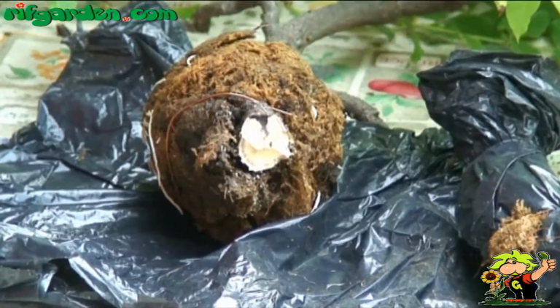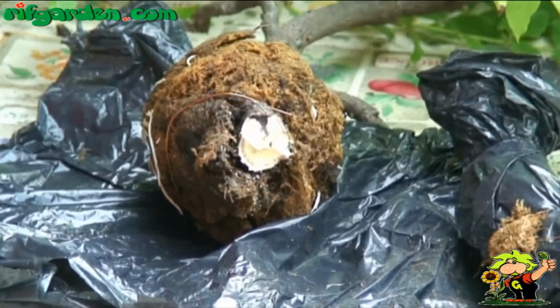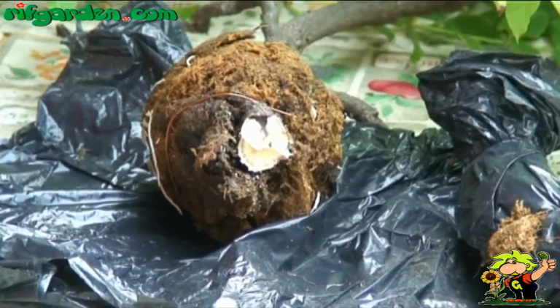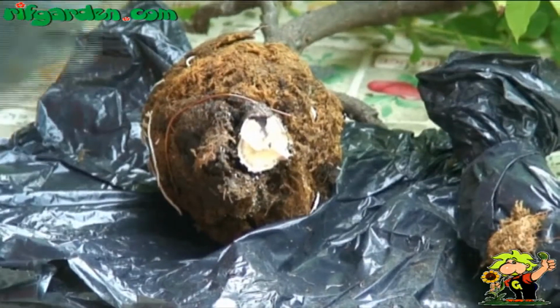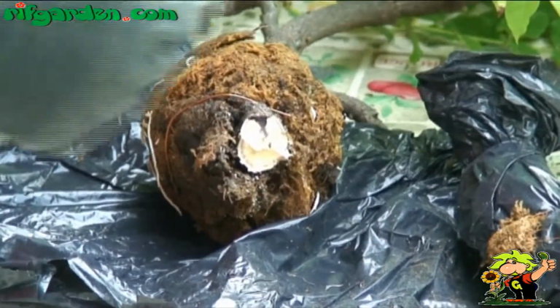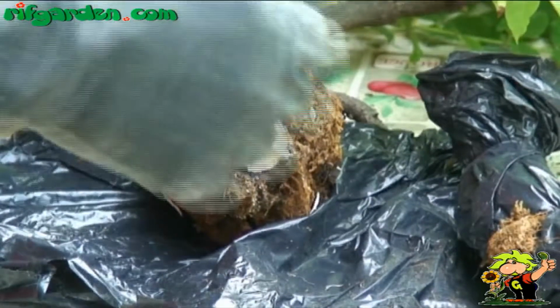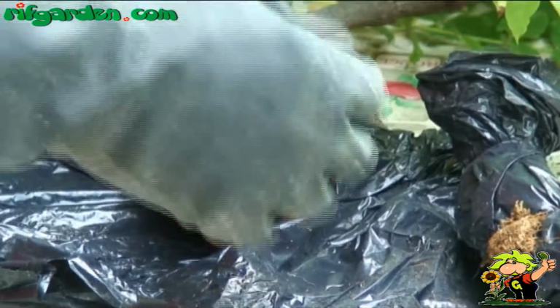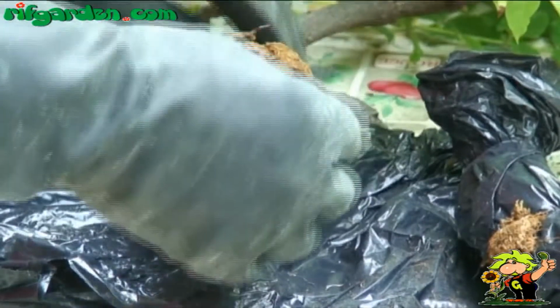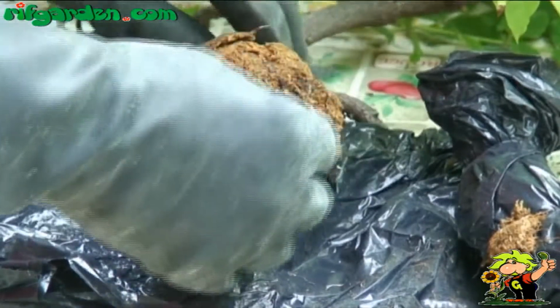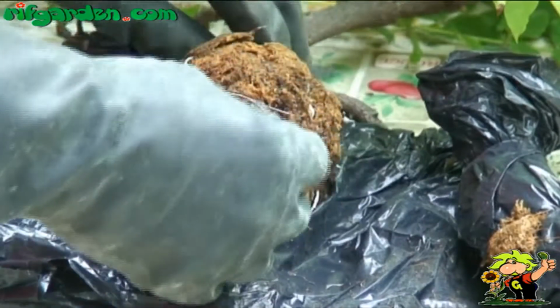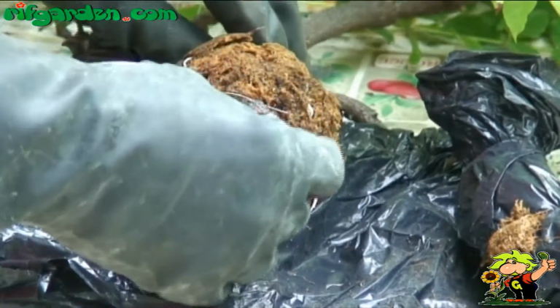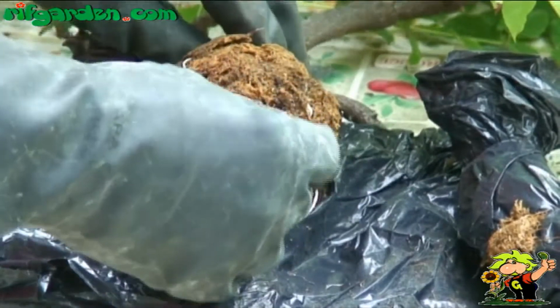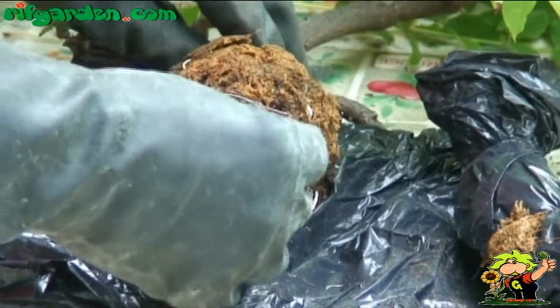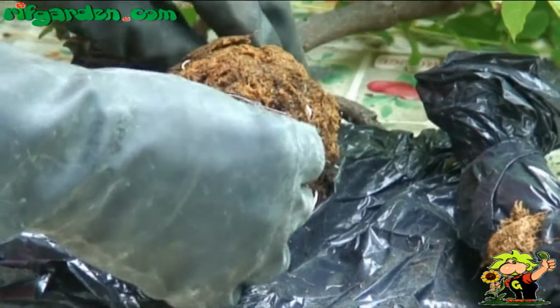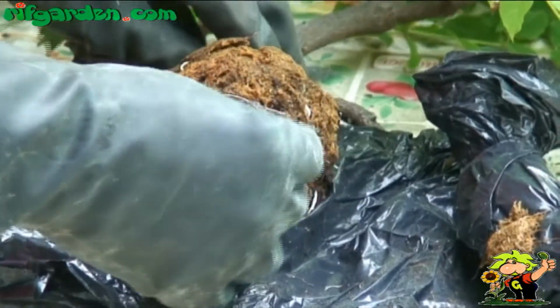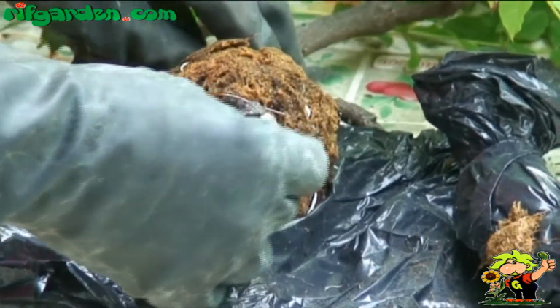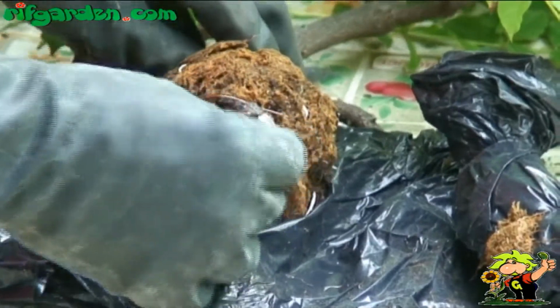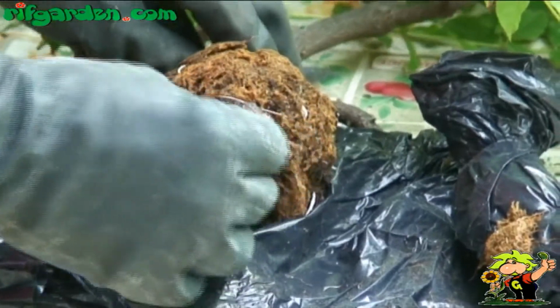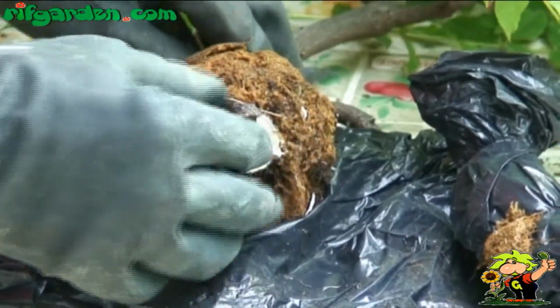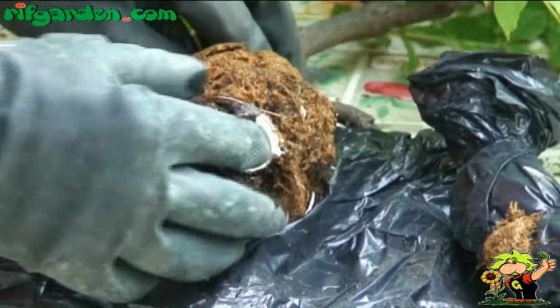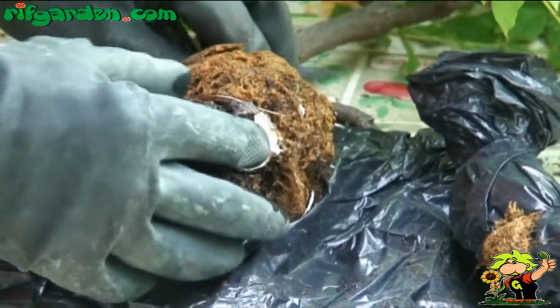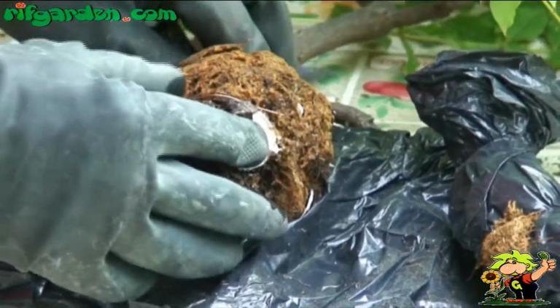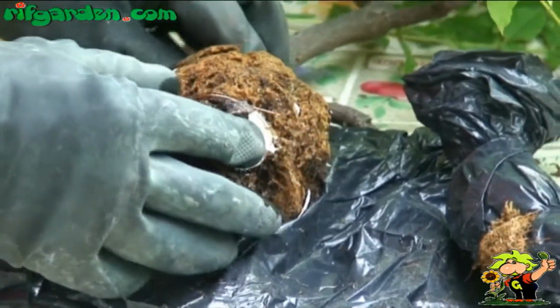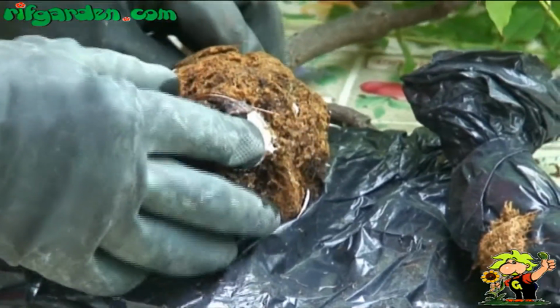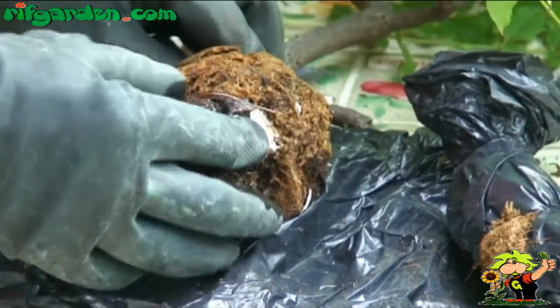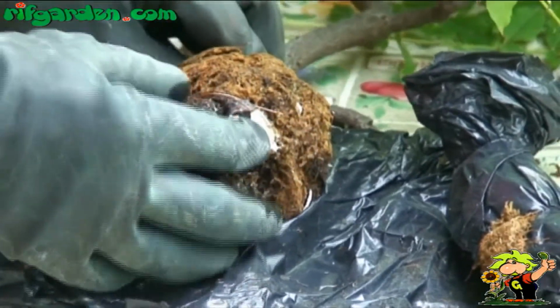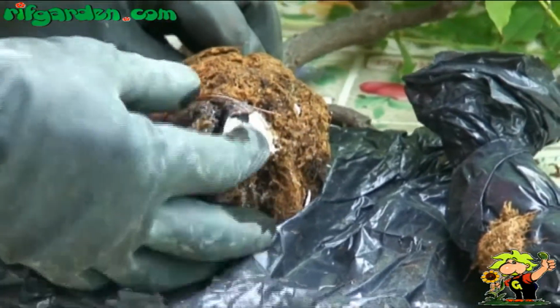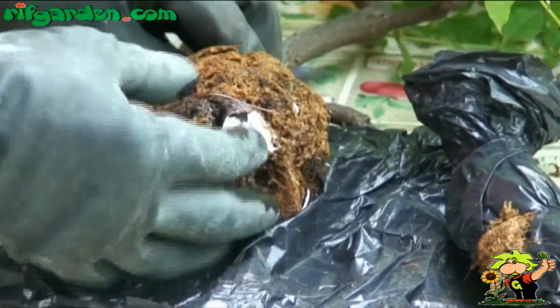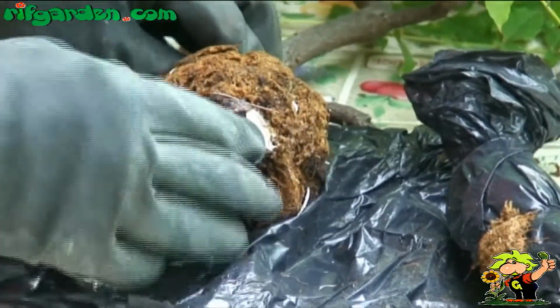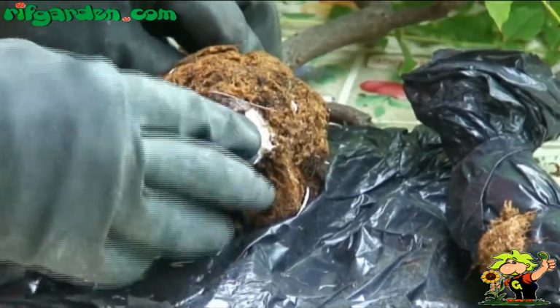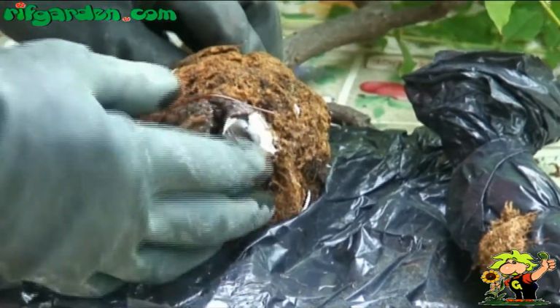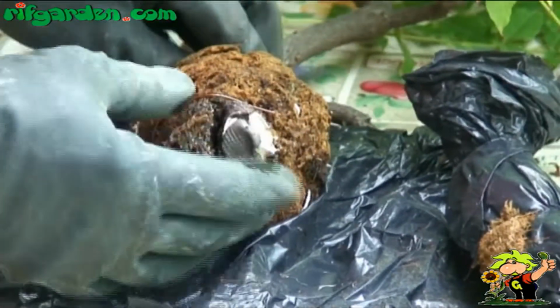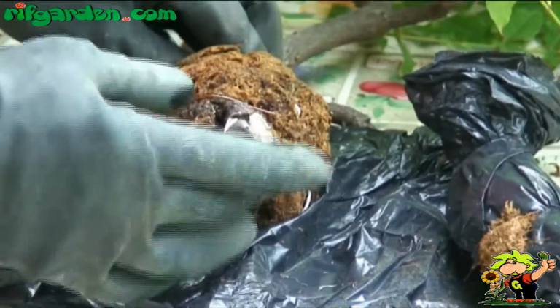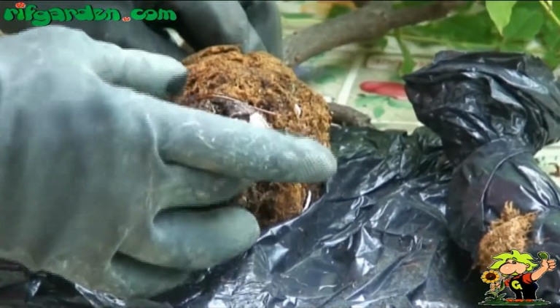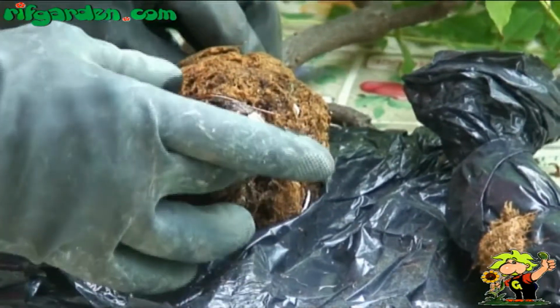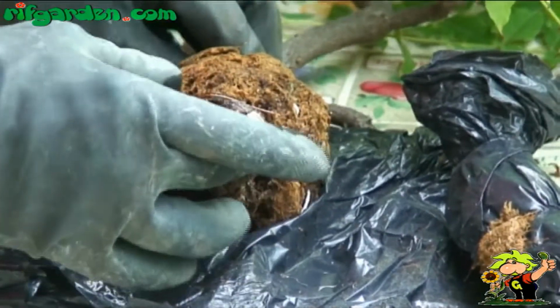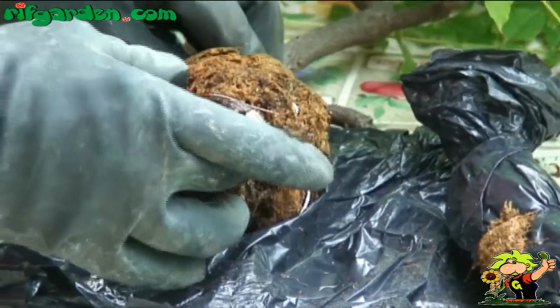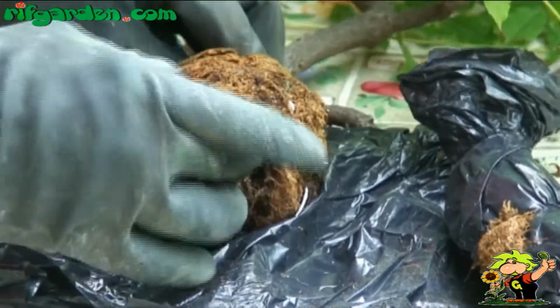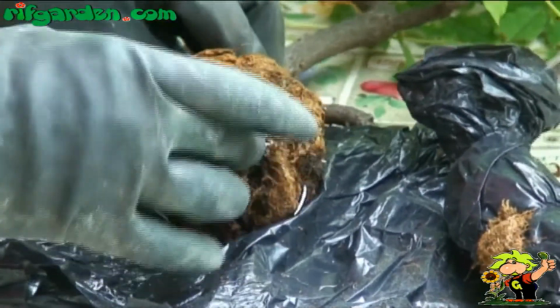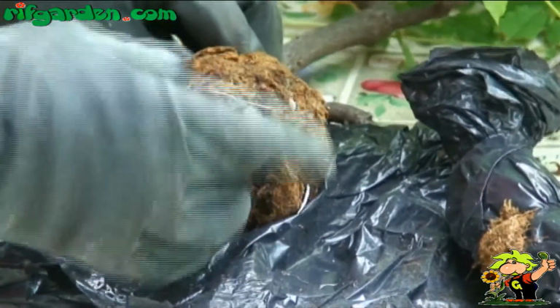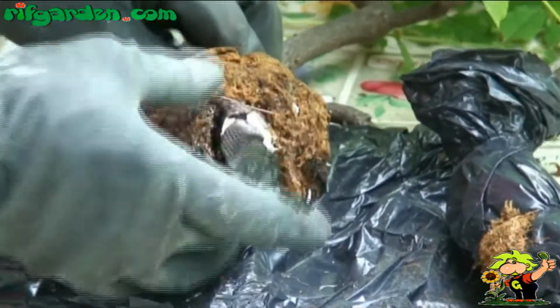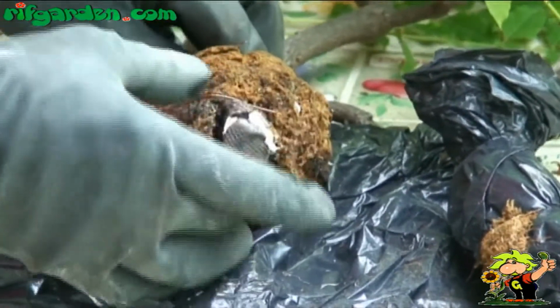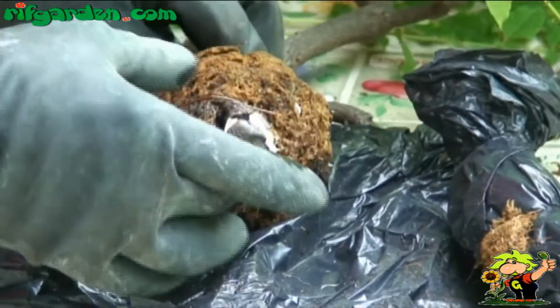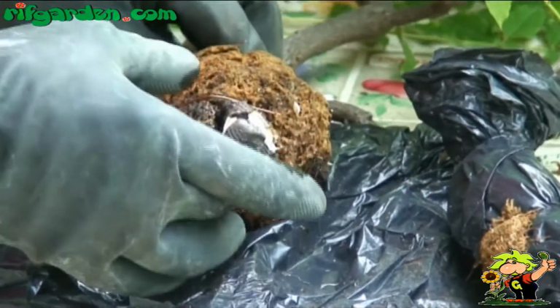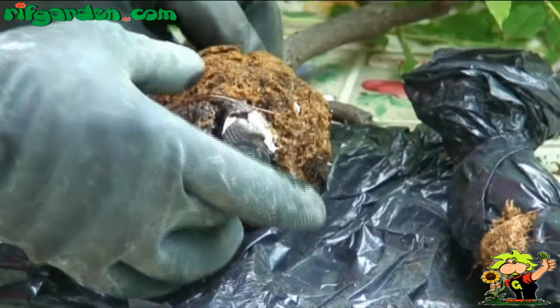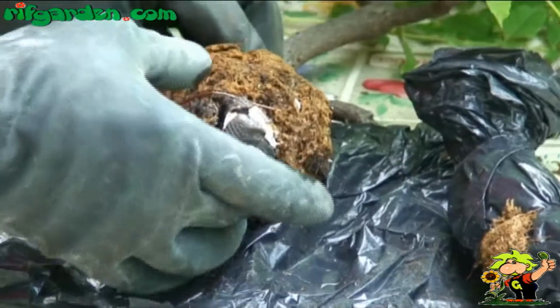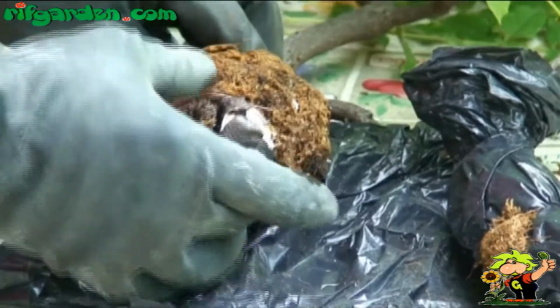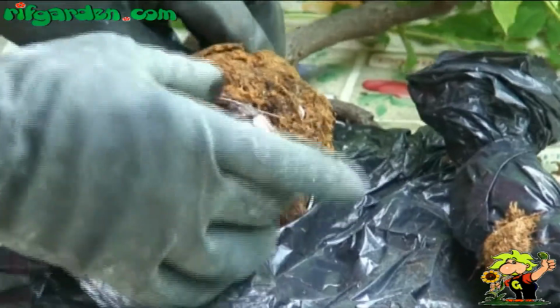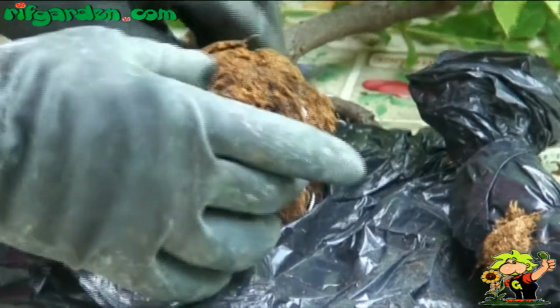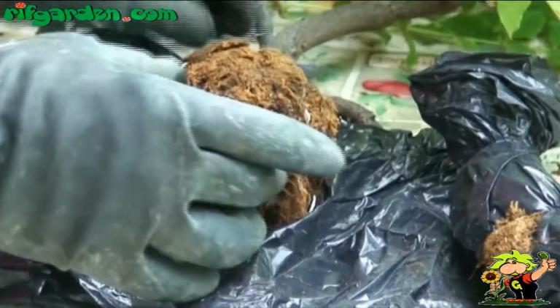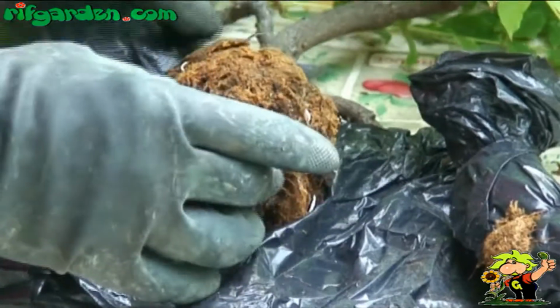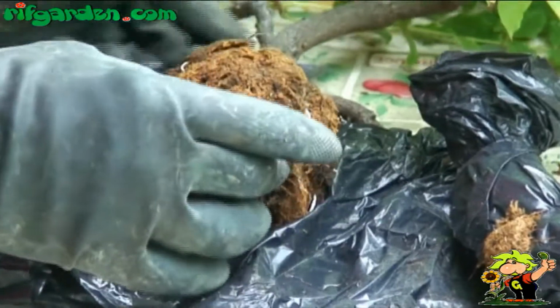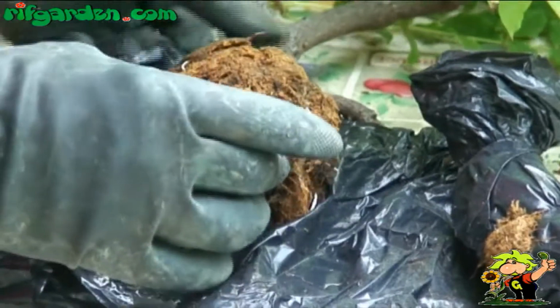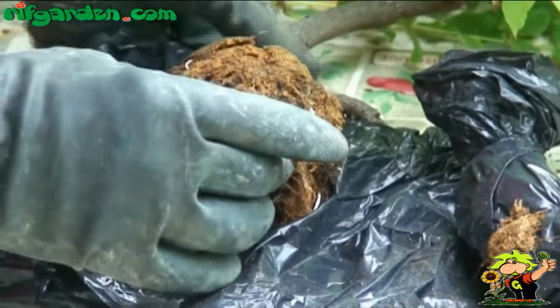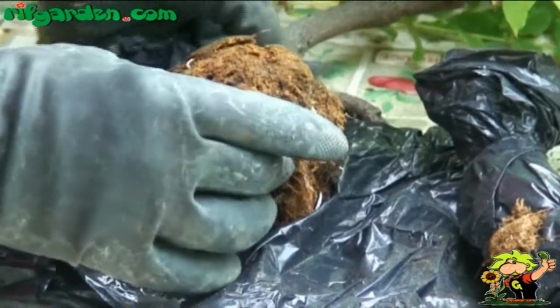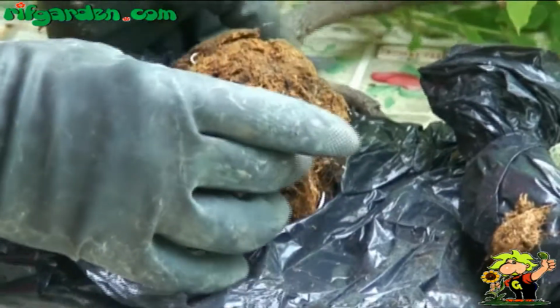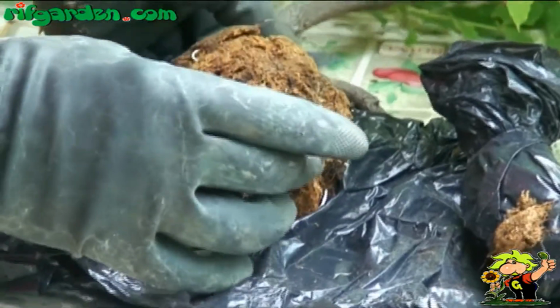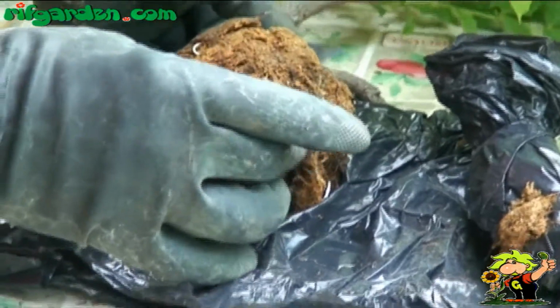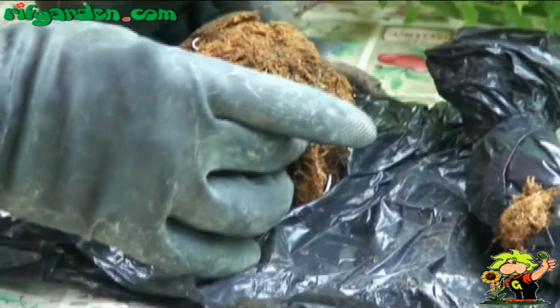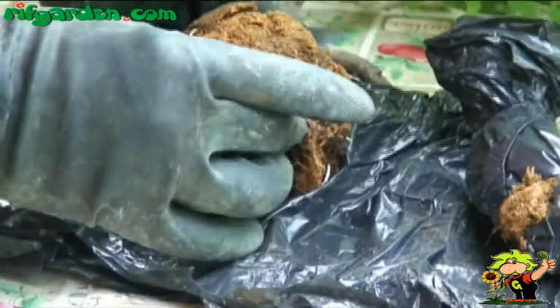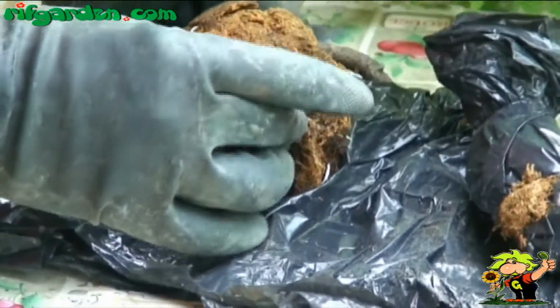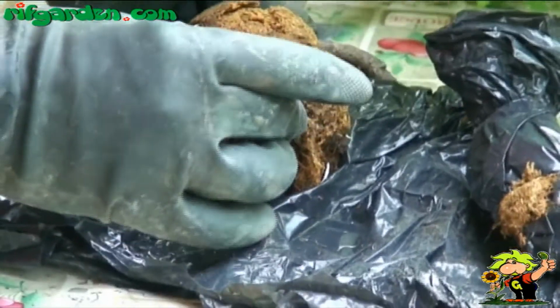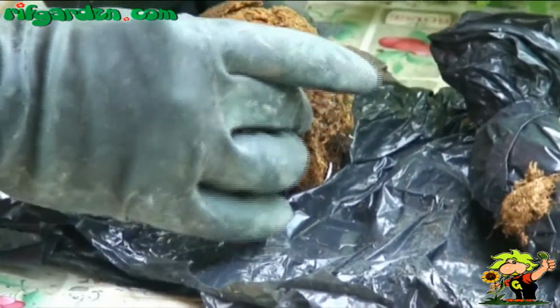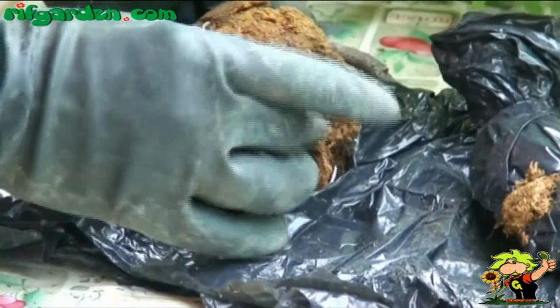Apply pruning mastic at the base of the layering, i.e. the living wood revealed by cutting the layering from the tree.